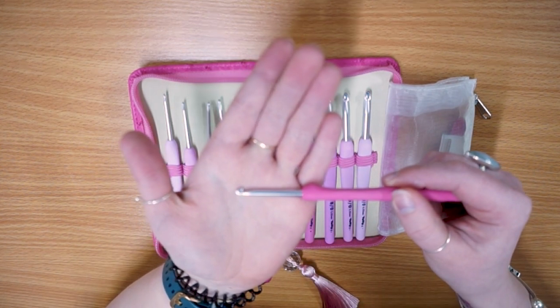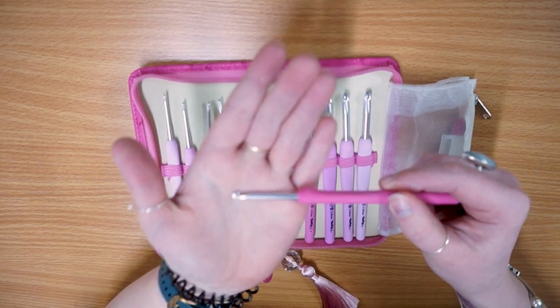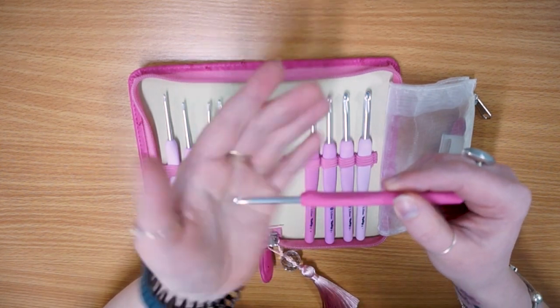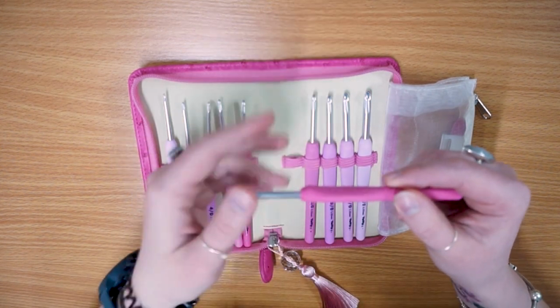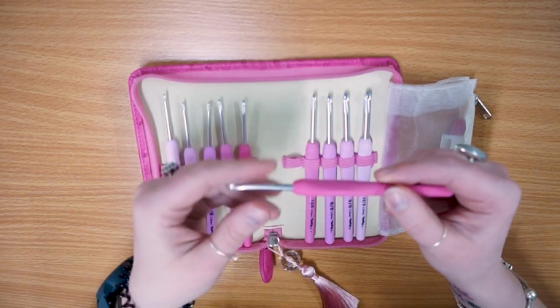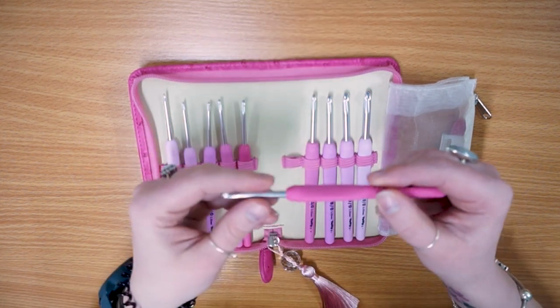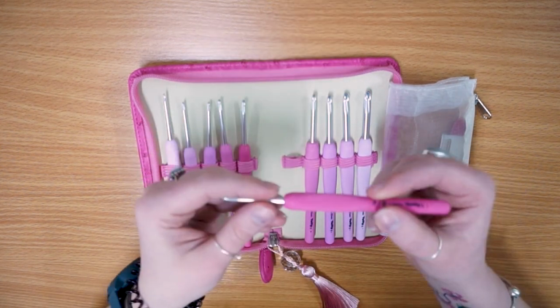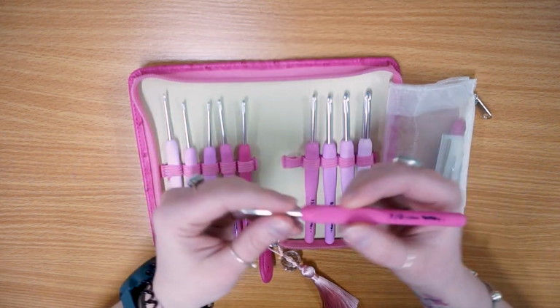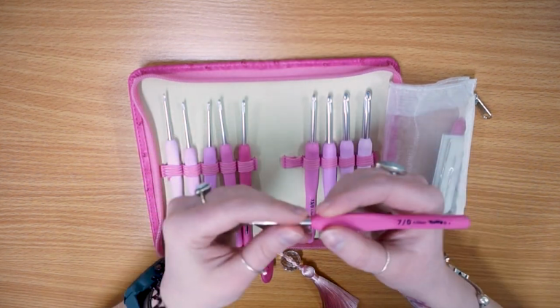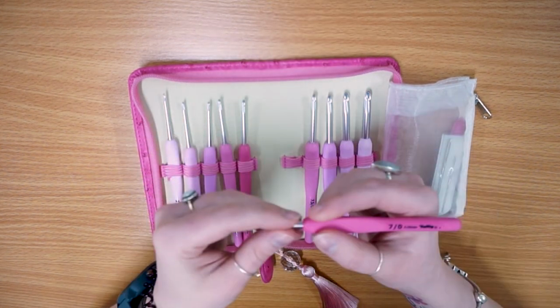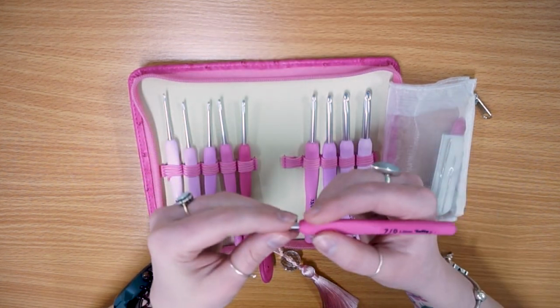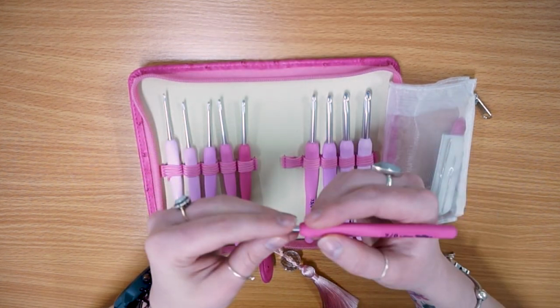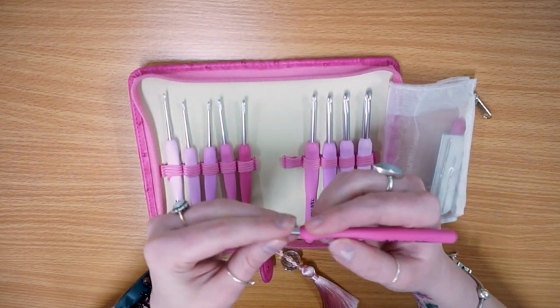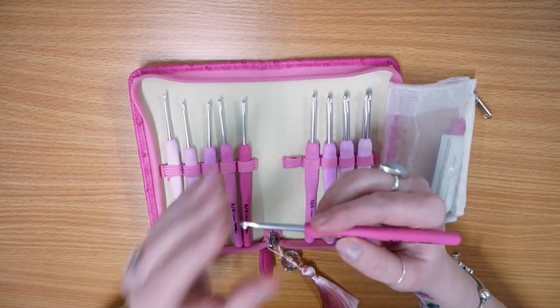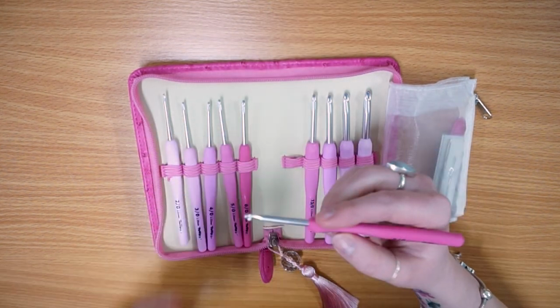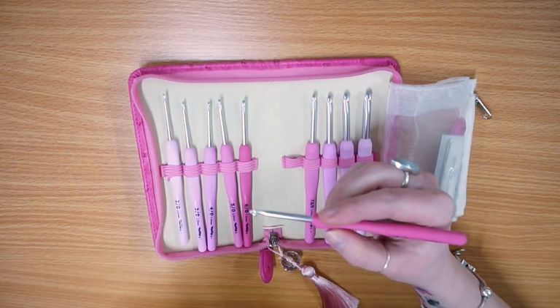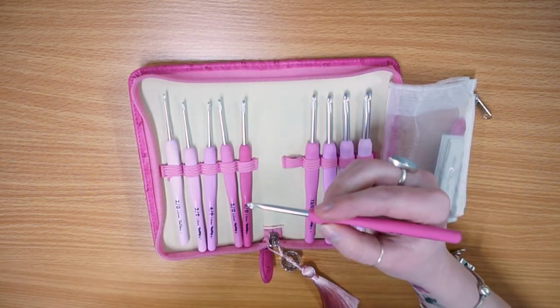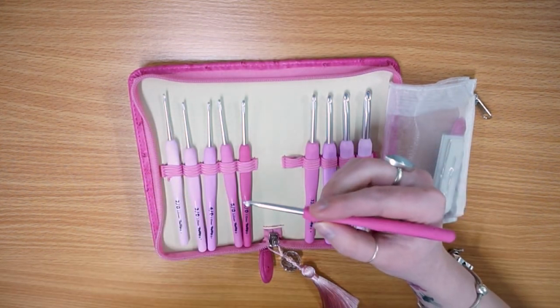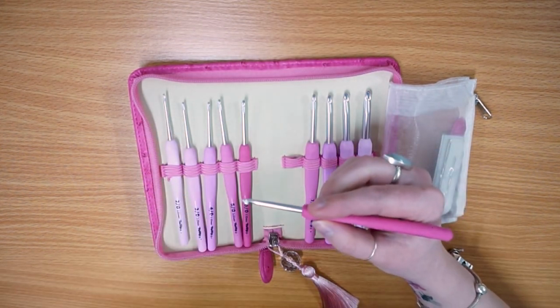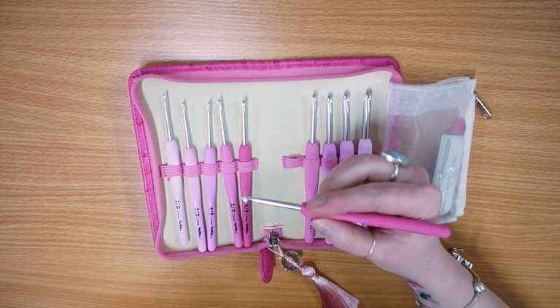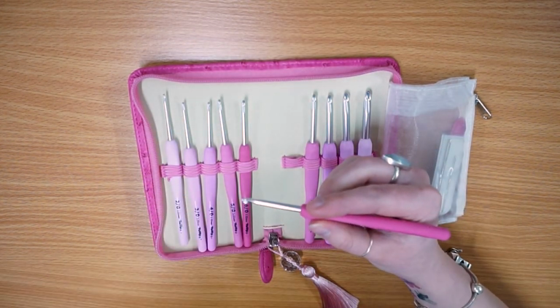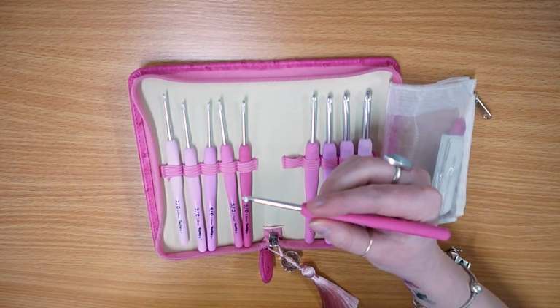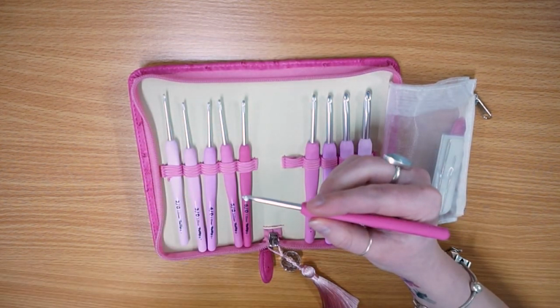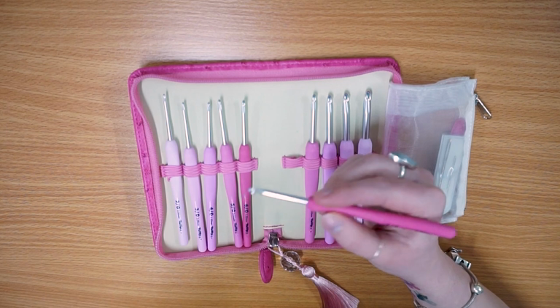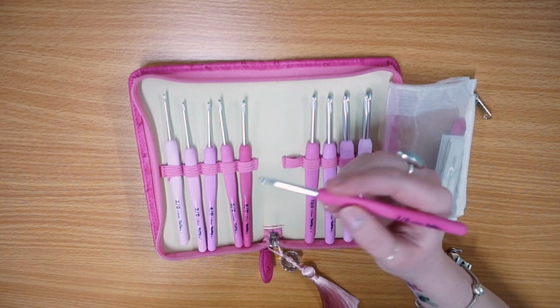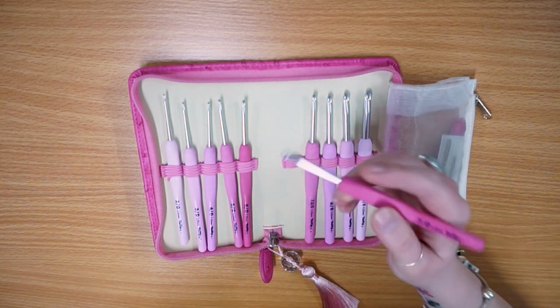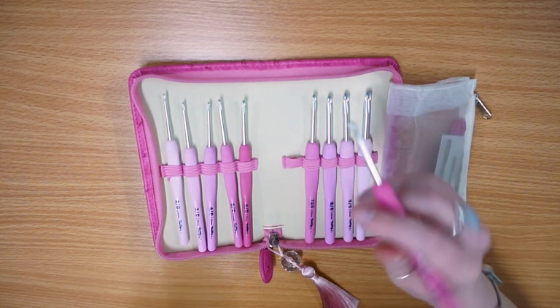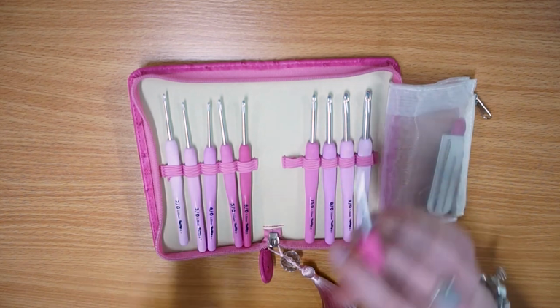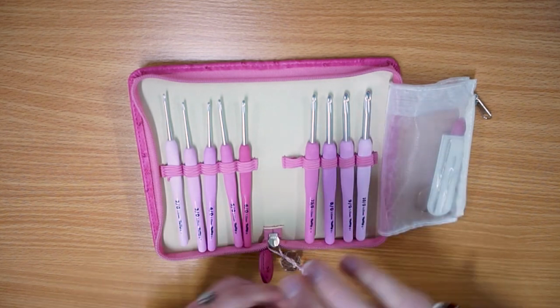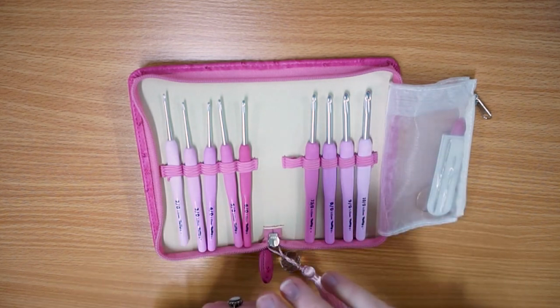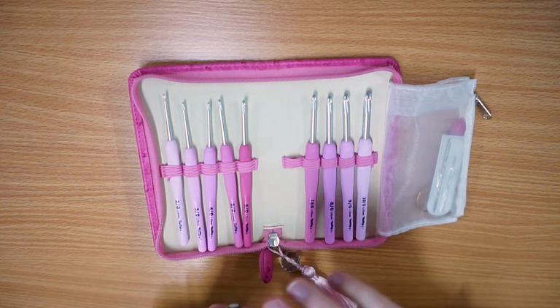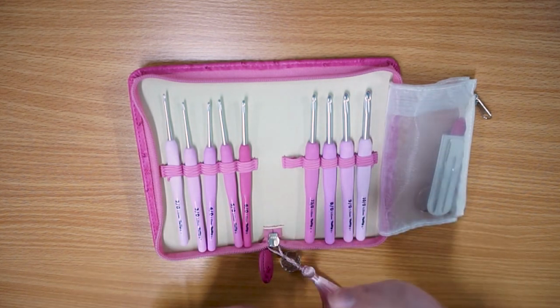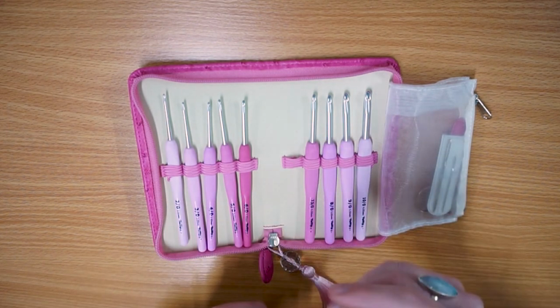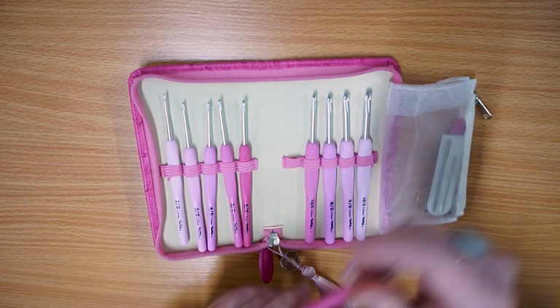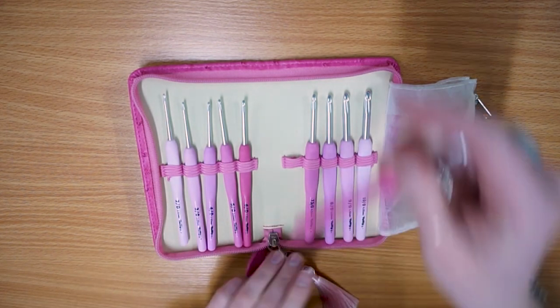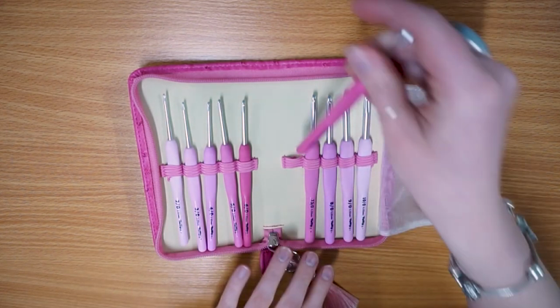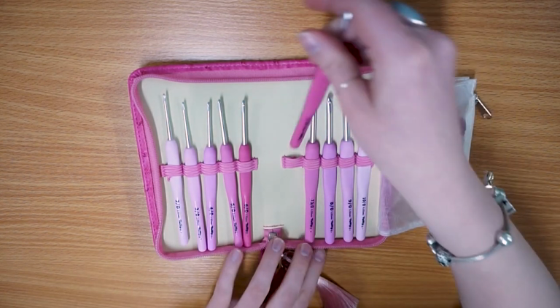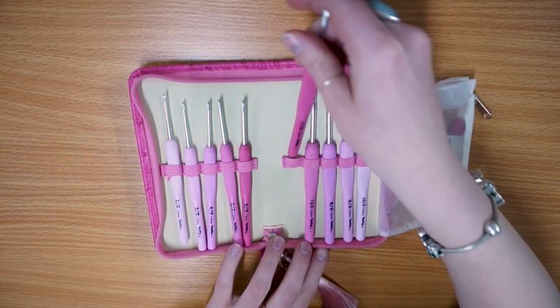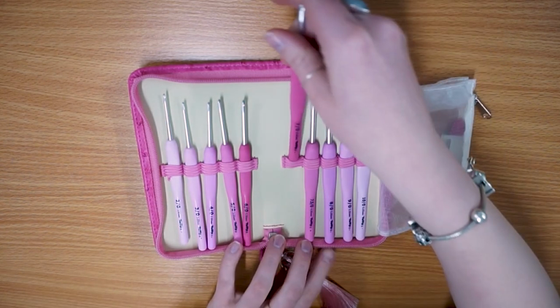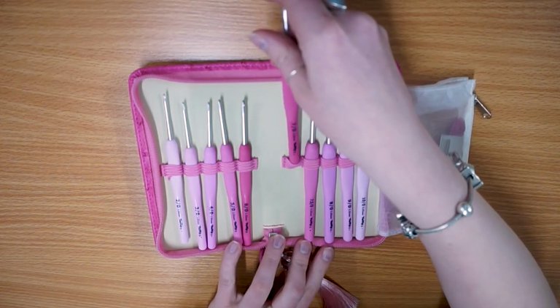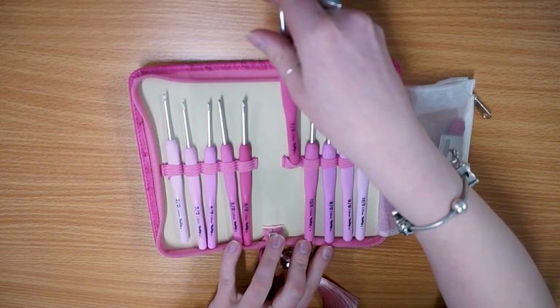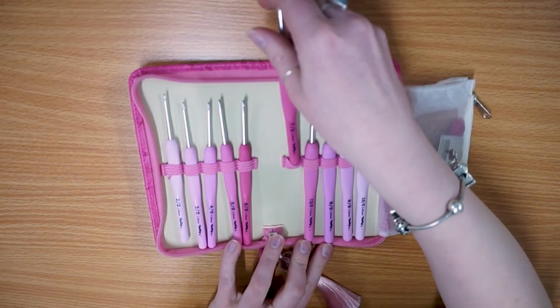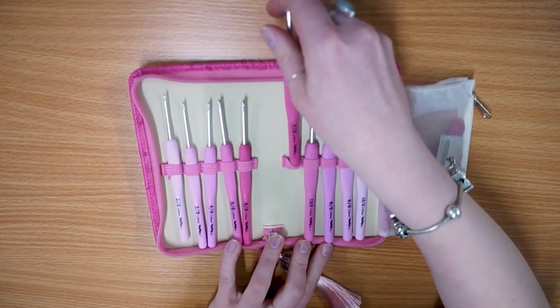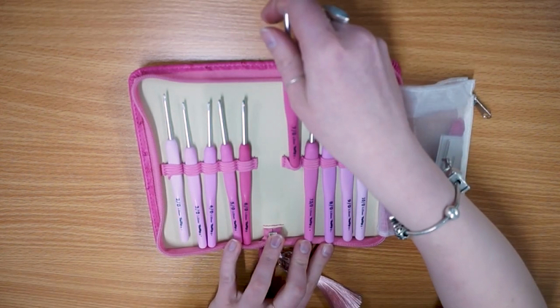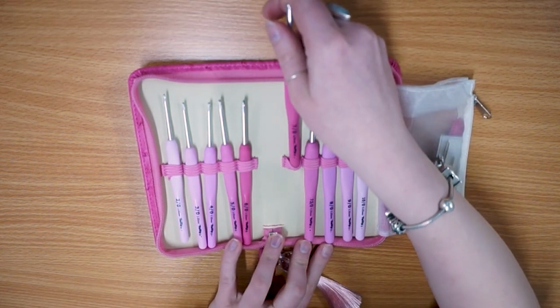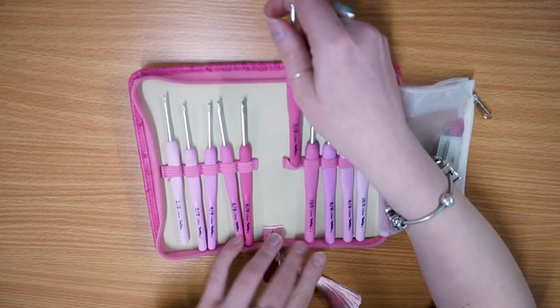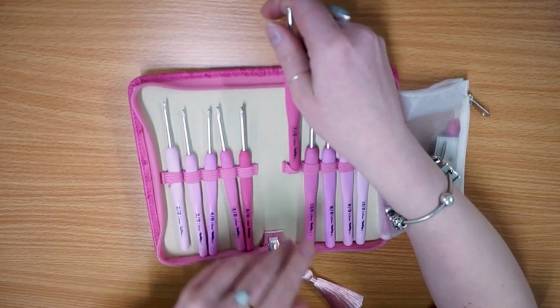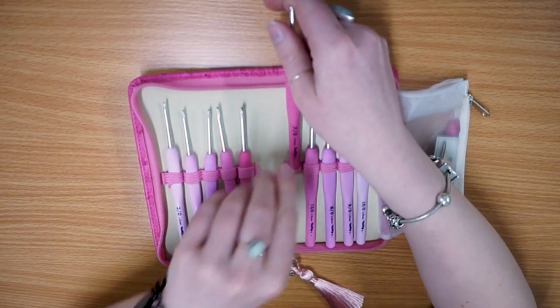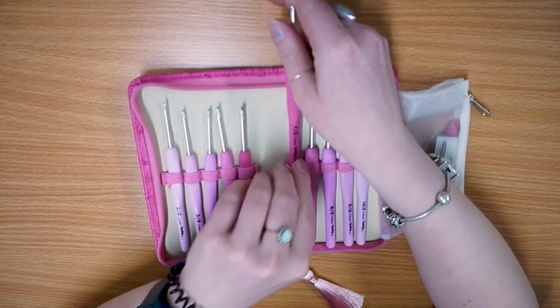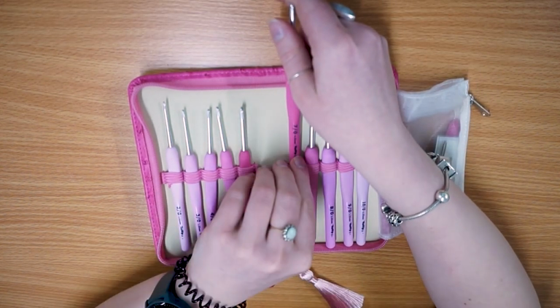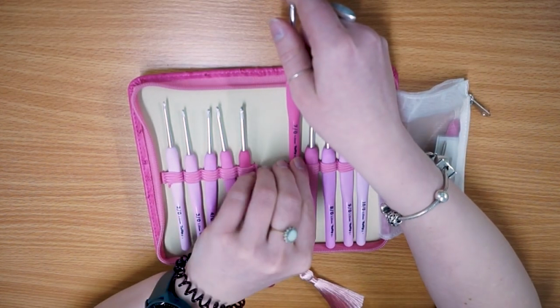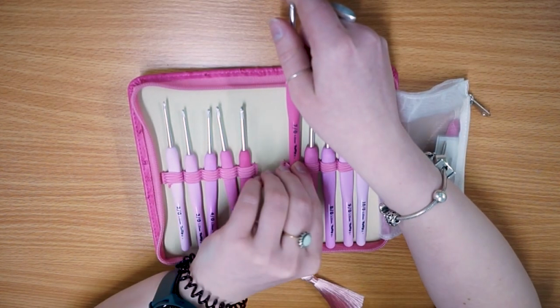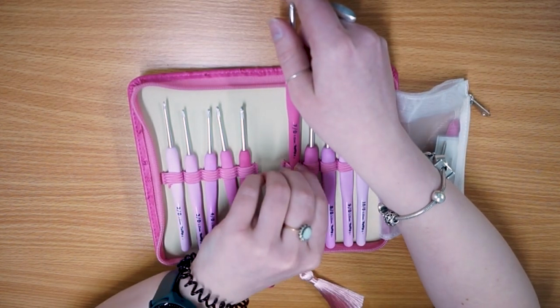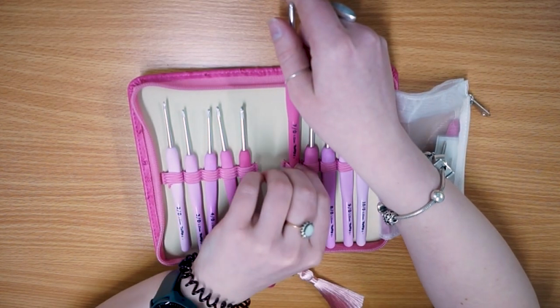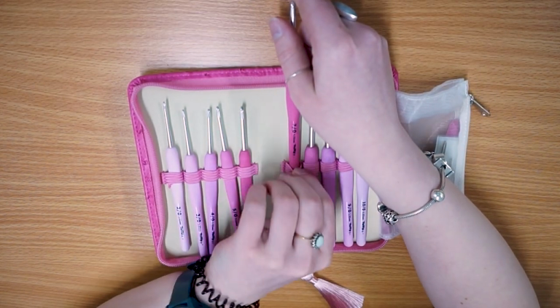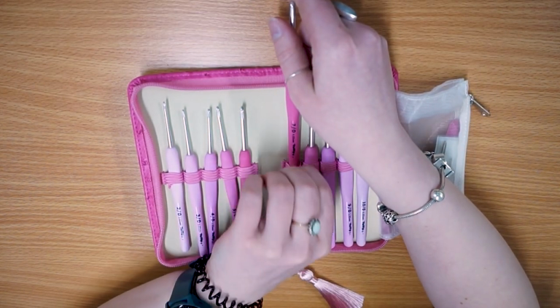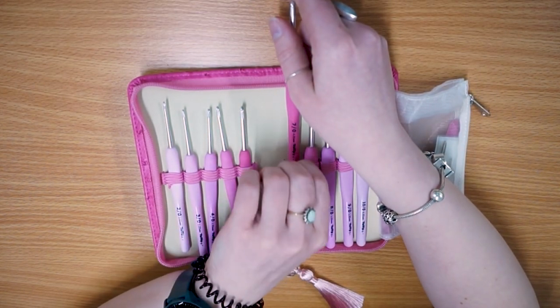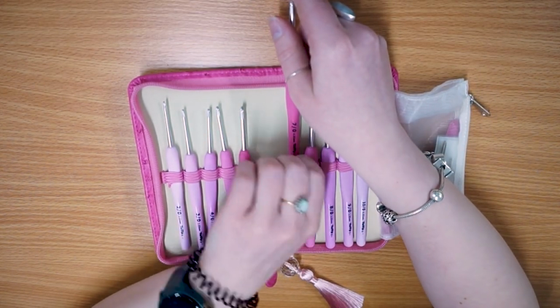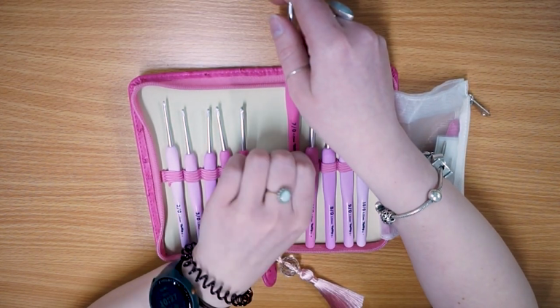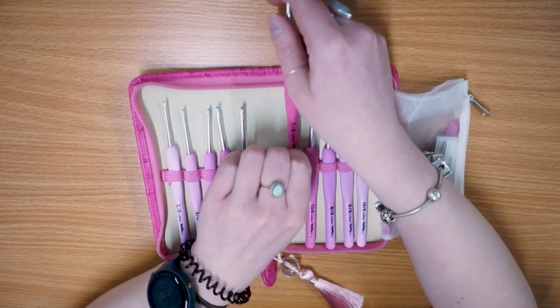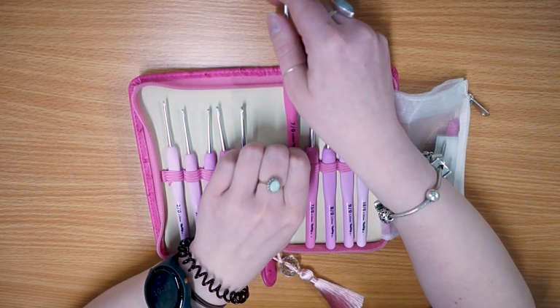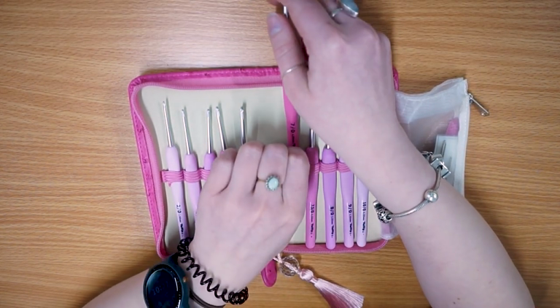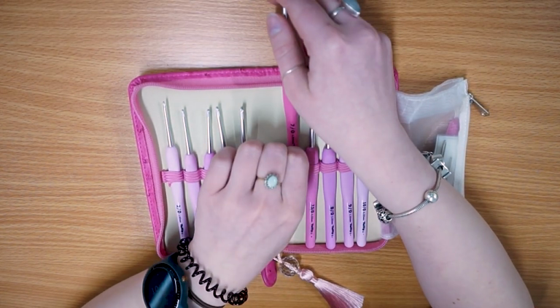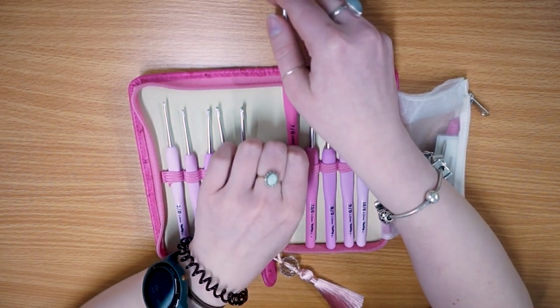It's got a really nice kind of rounded head so it's not quite as pointy as the Likey hooks. They really are lovely to work with and it comes in such a nice handy carry case.